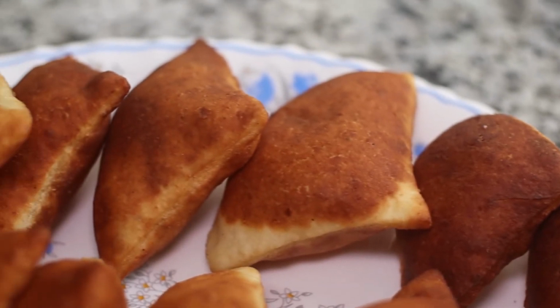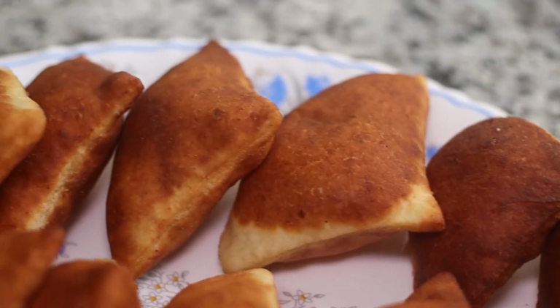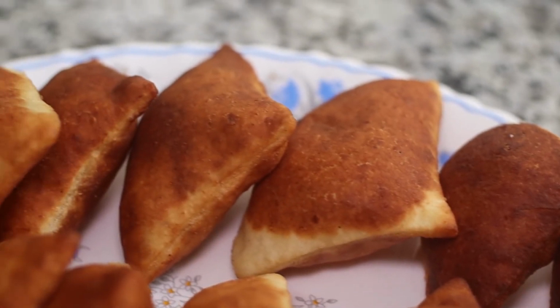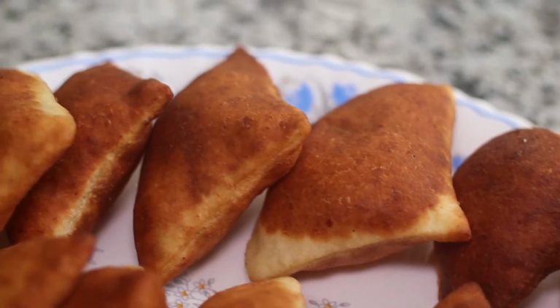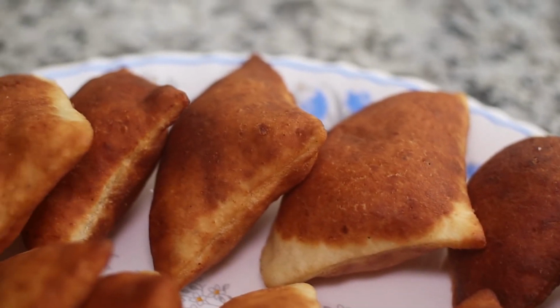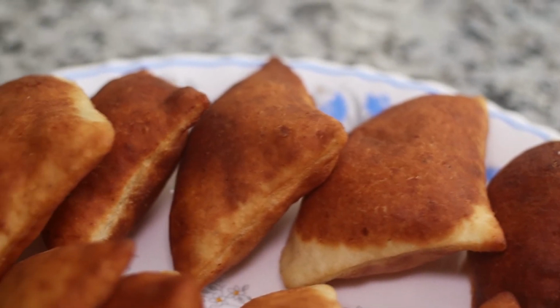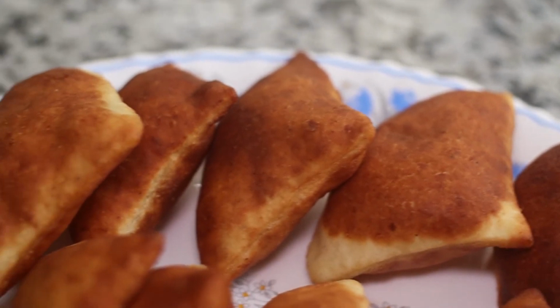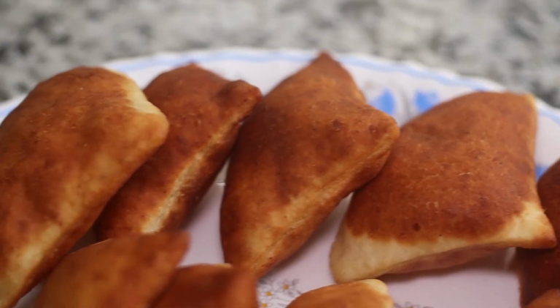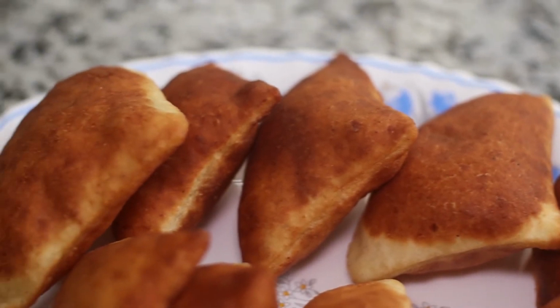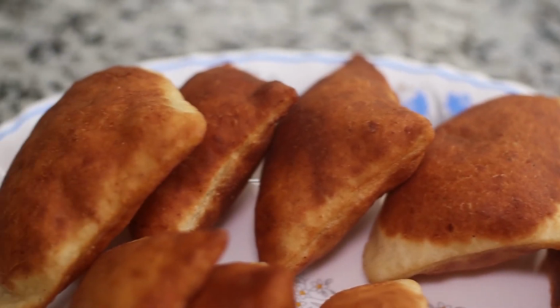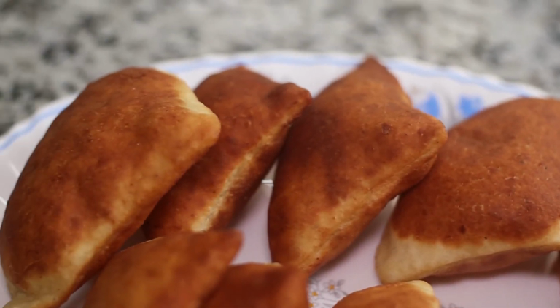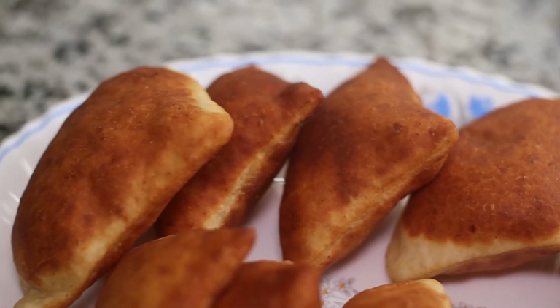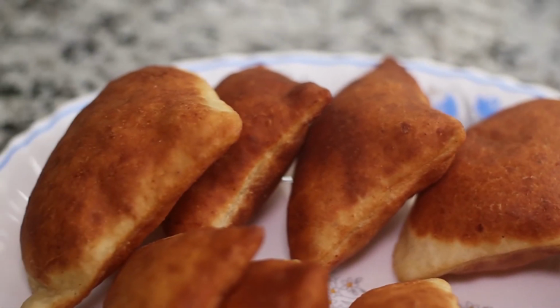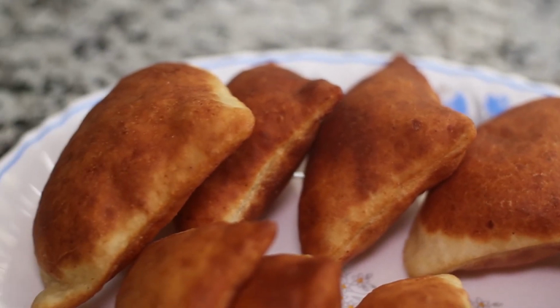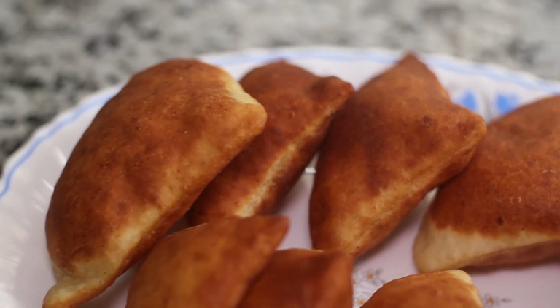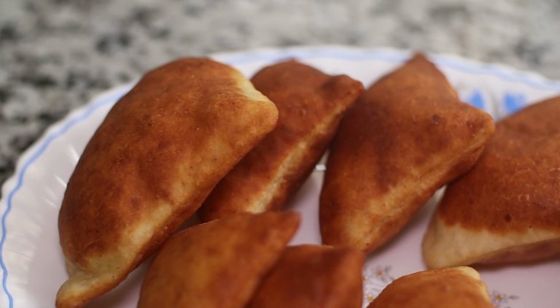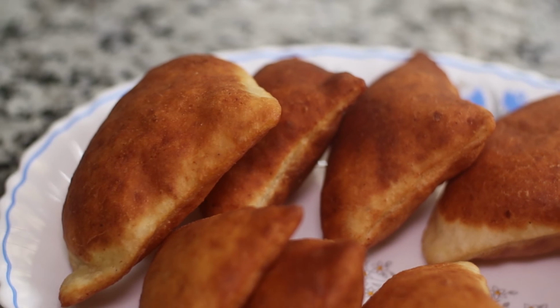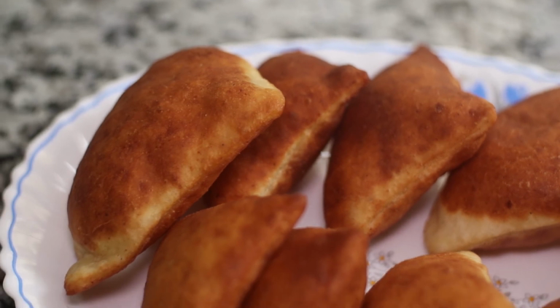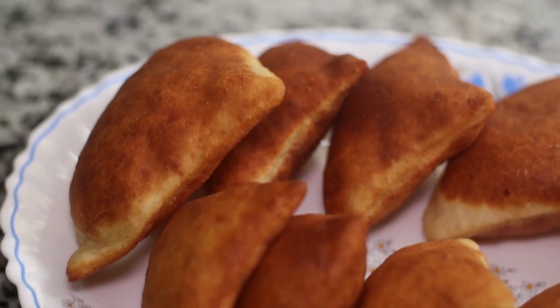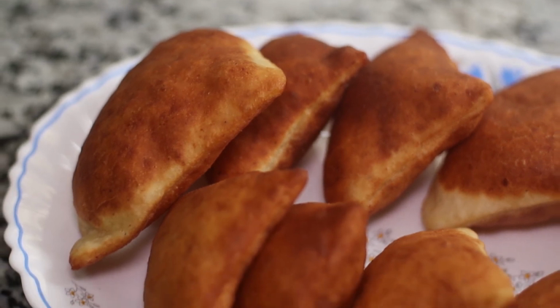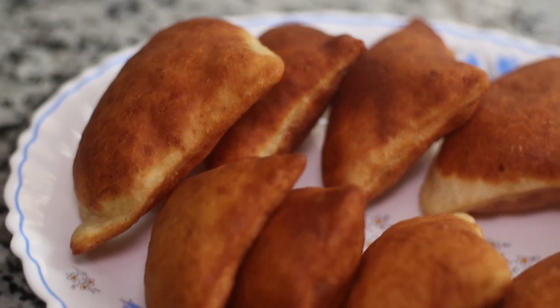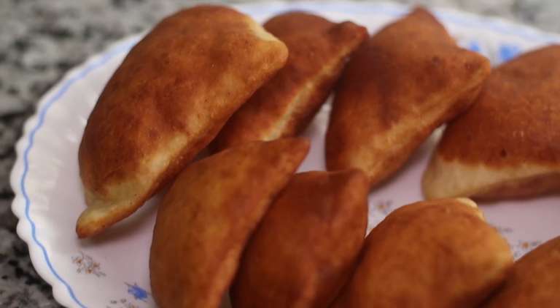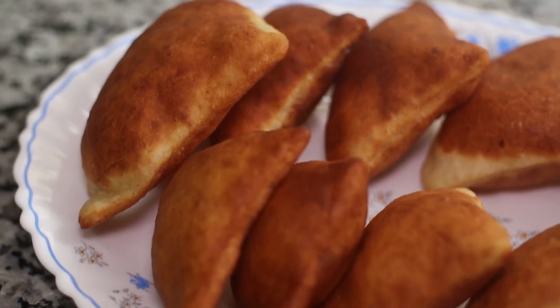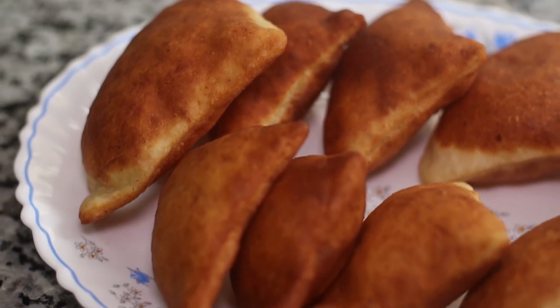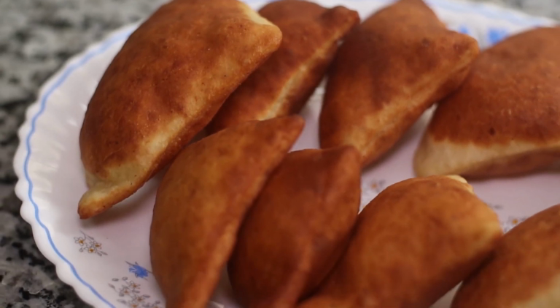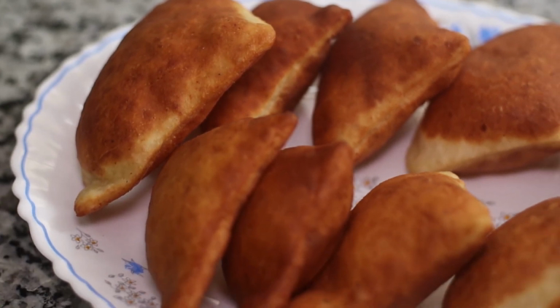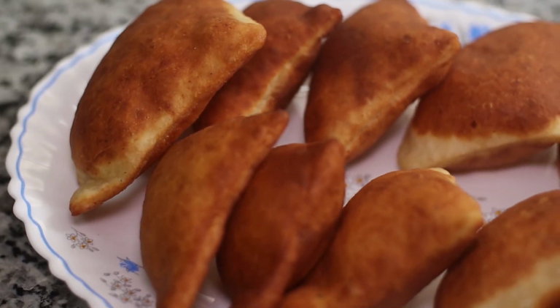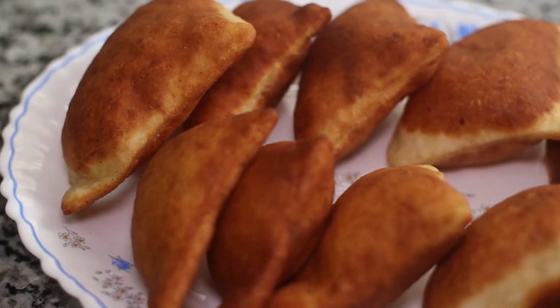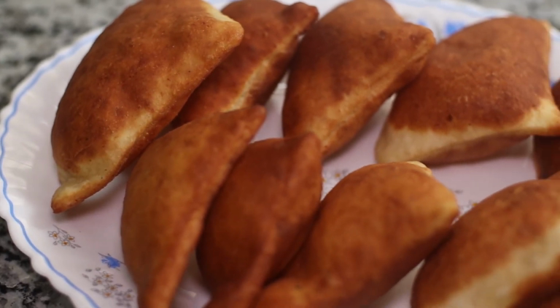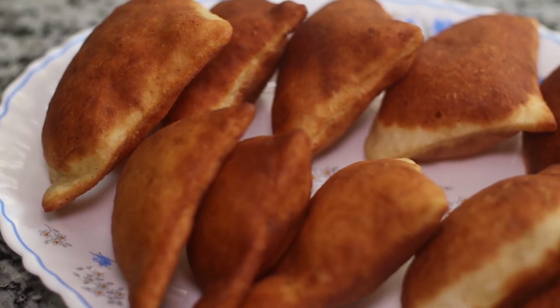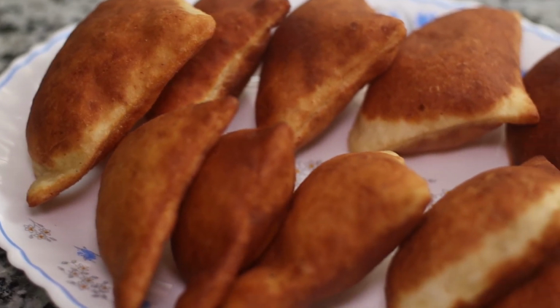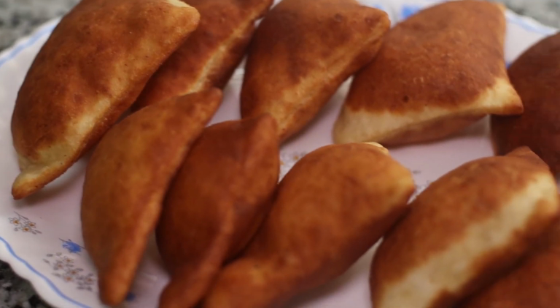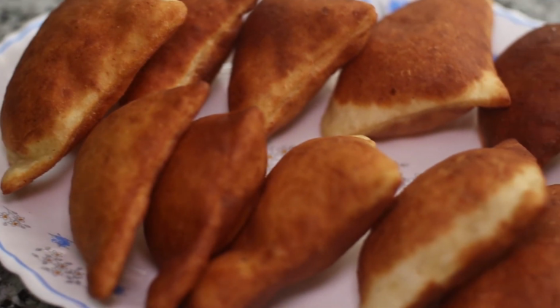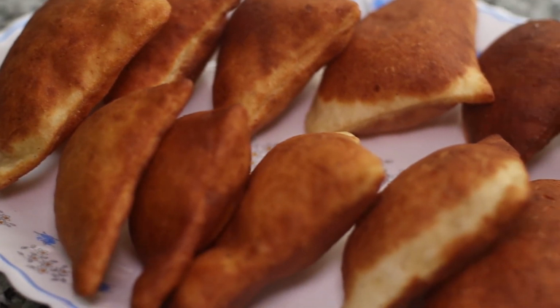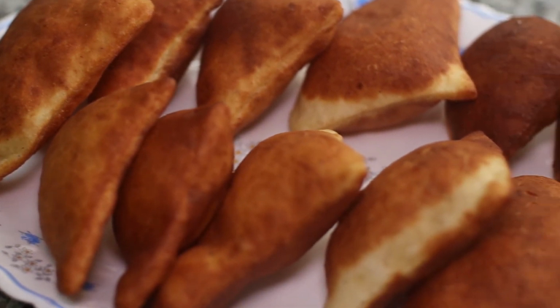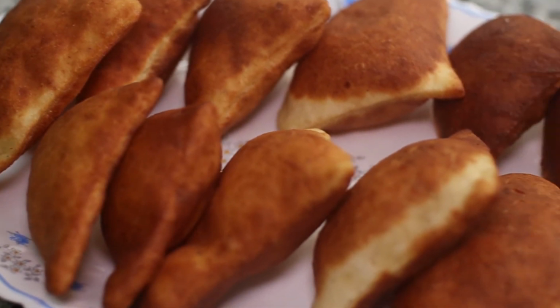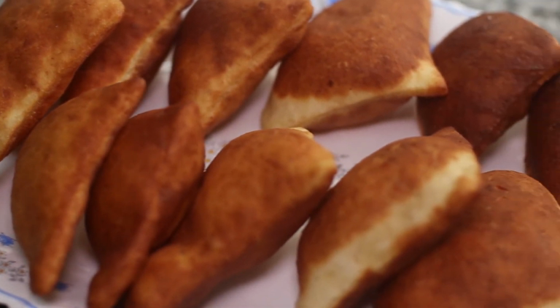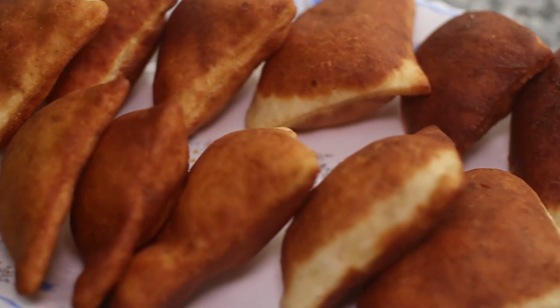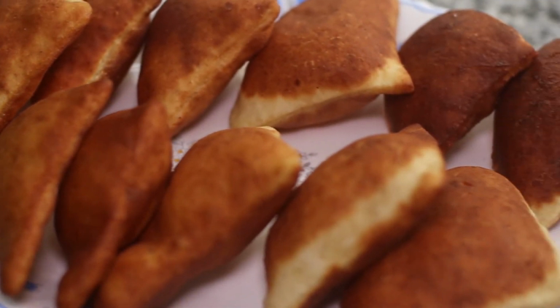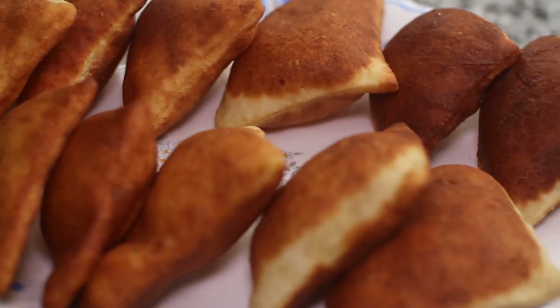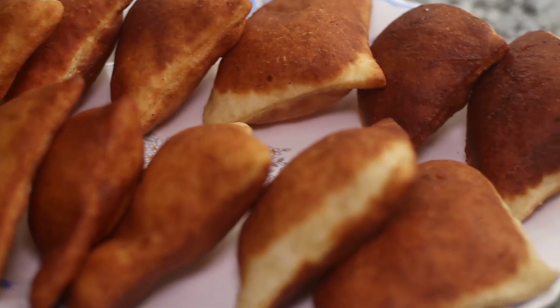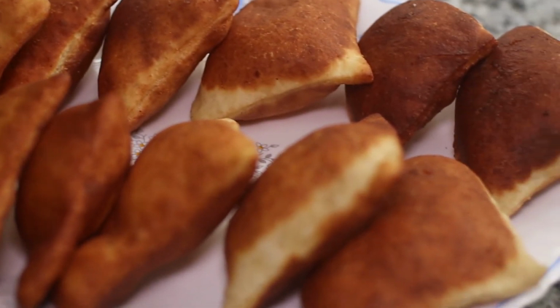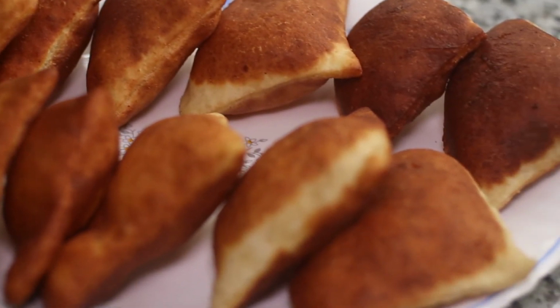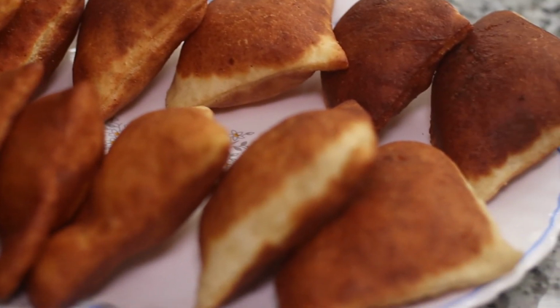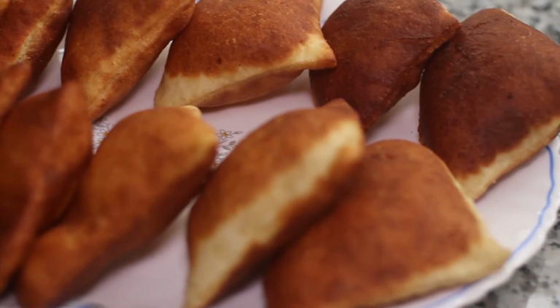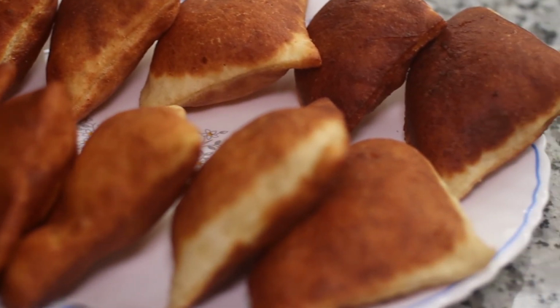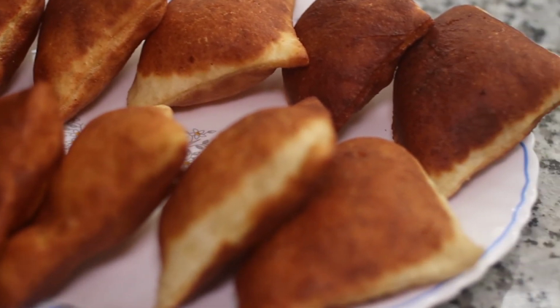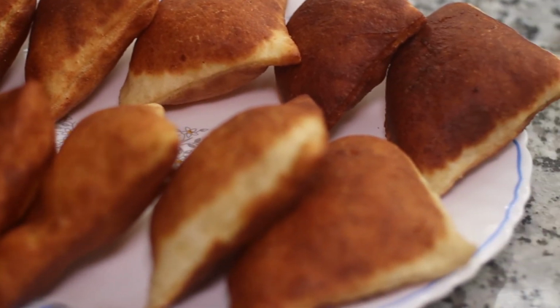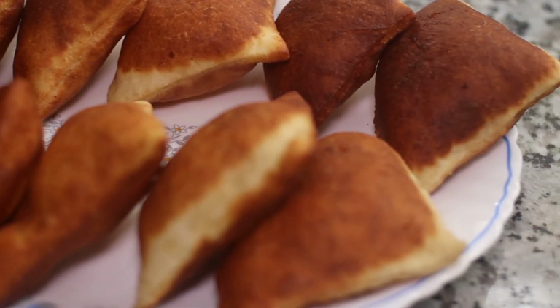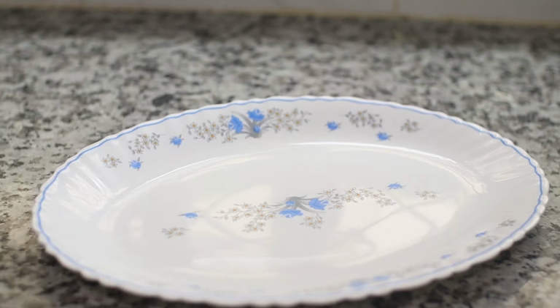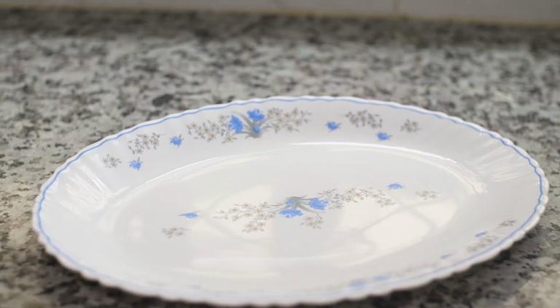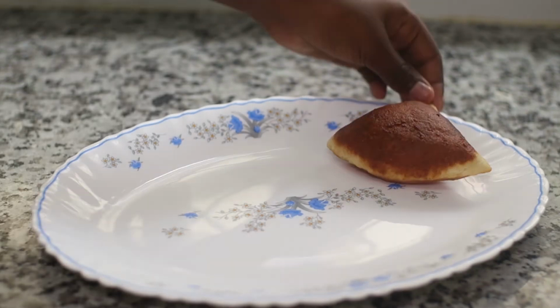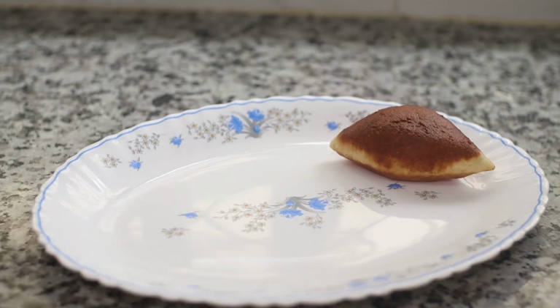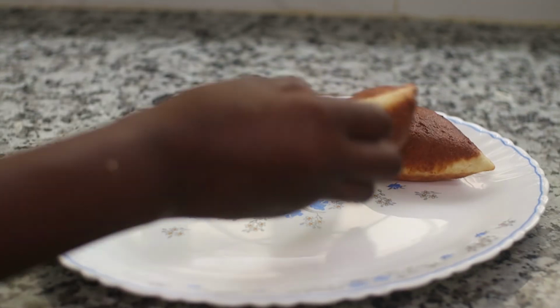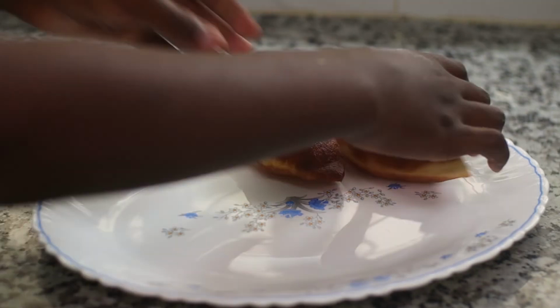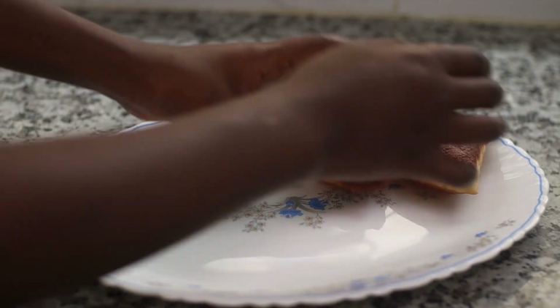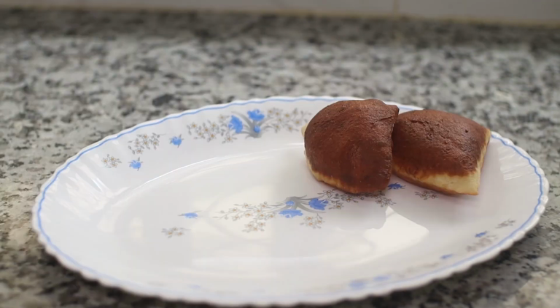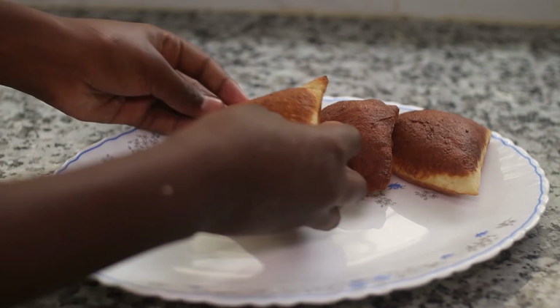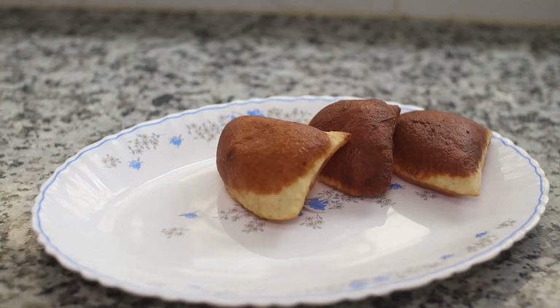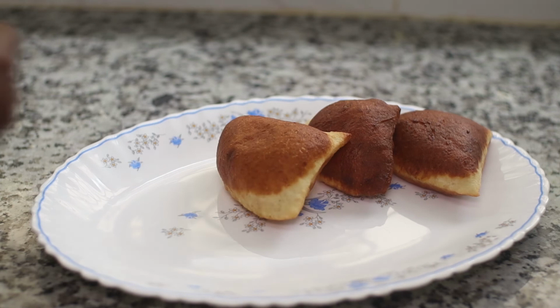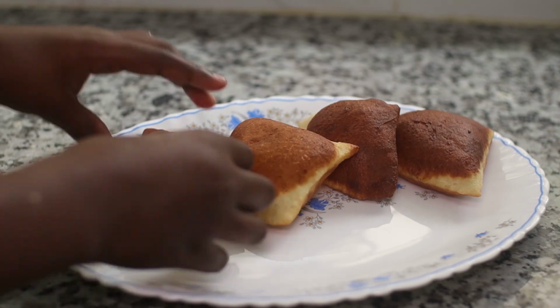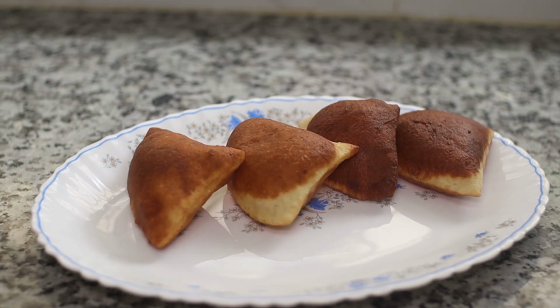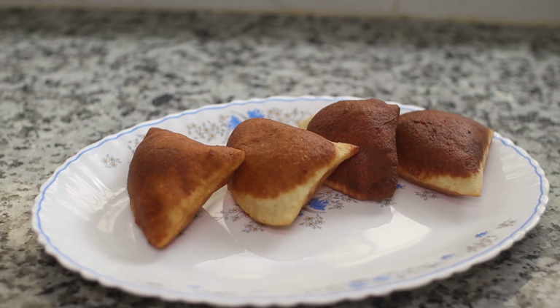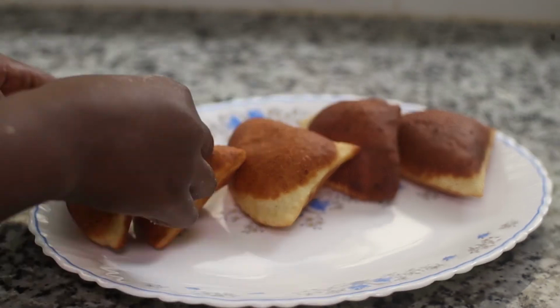I'll leave the recipe guide in the description box below. Make sure you like, subscribe, and turn on notifications for more amazing content every single Monday.